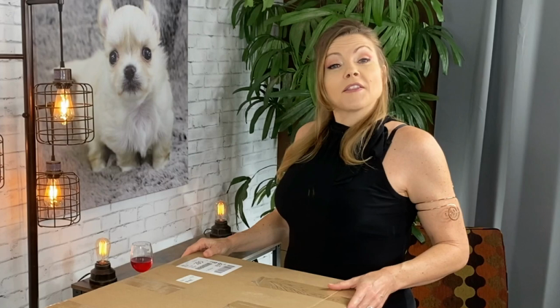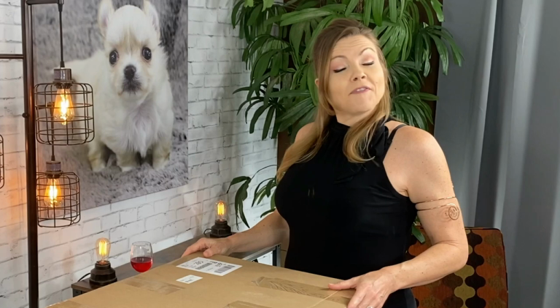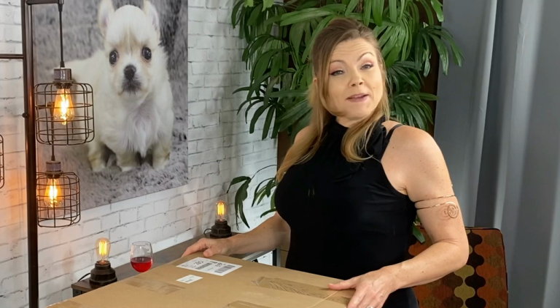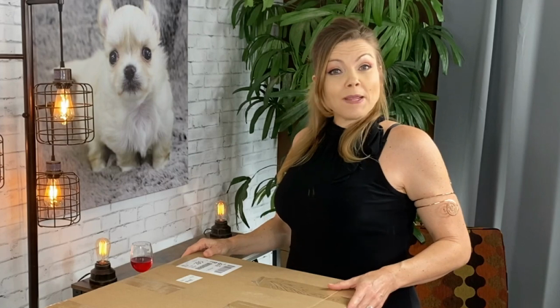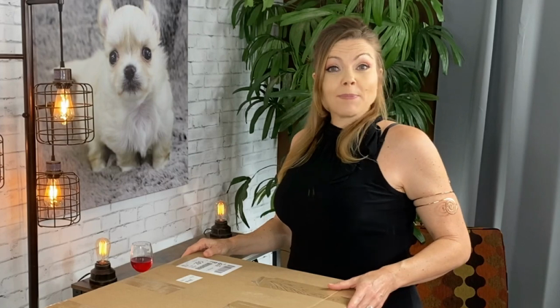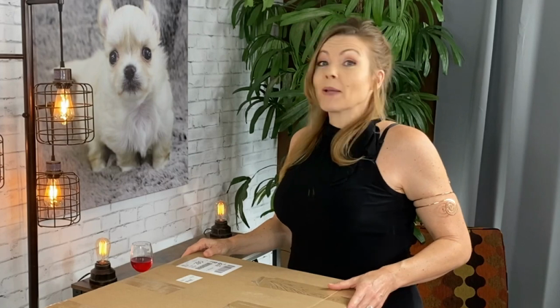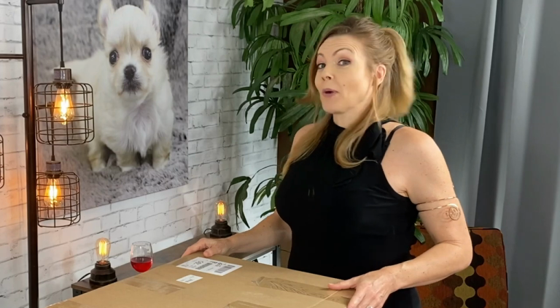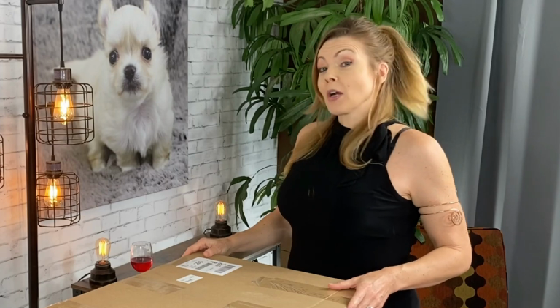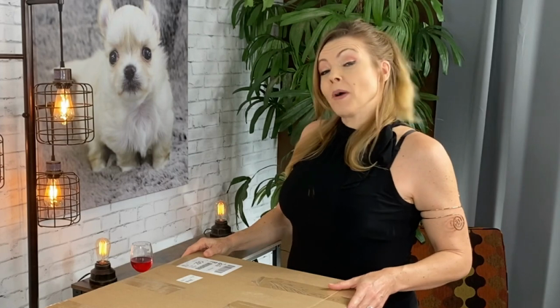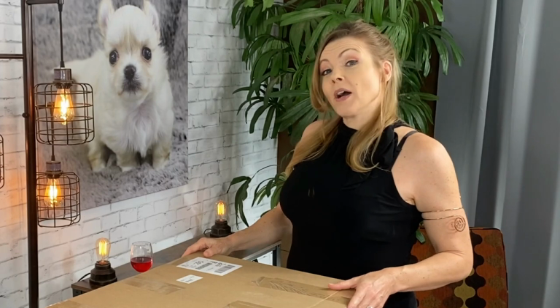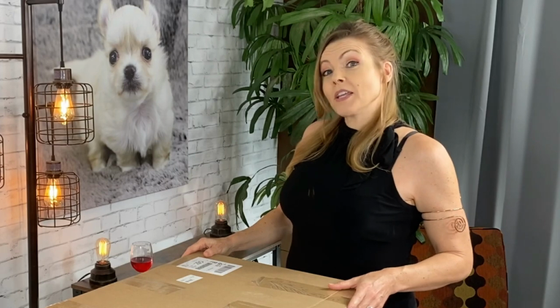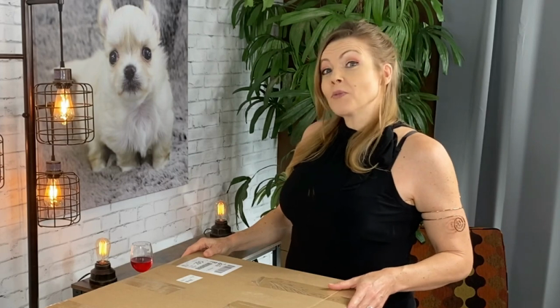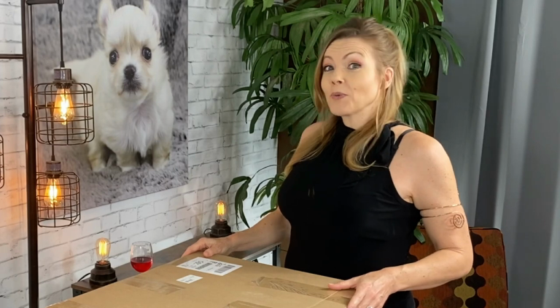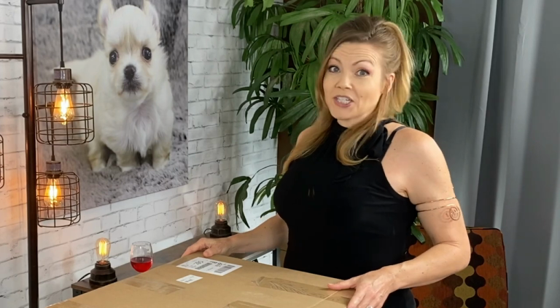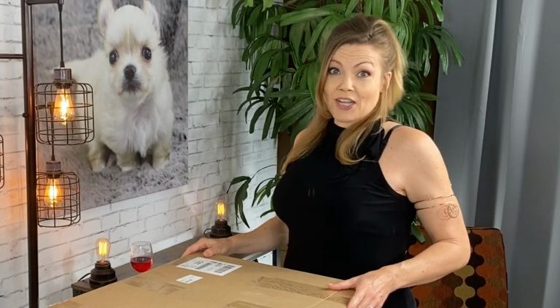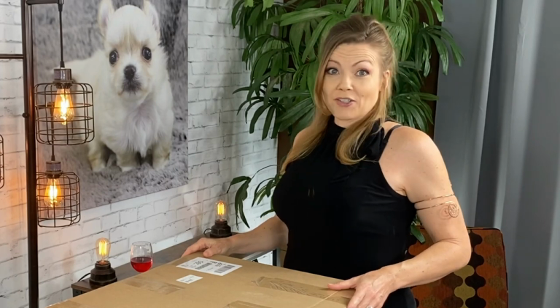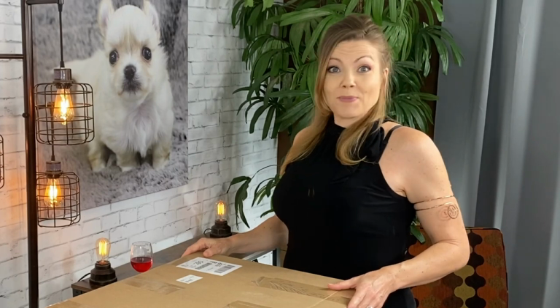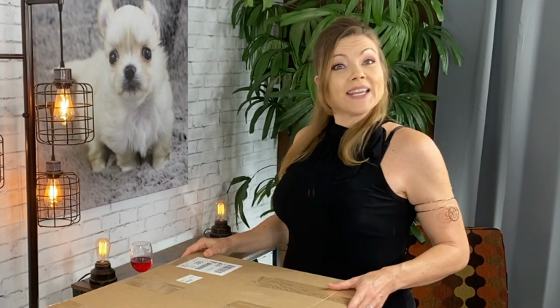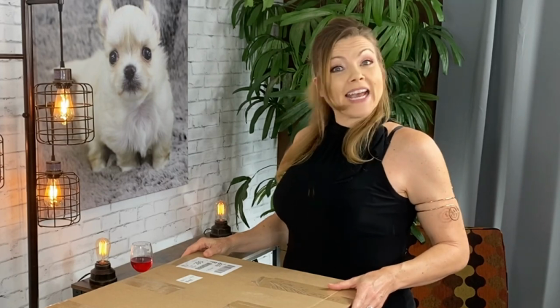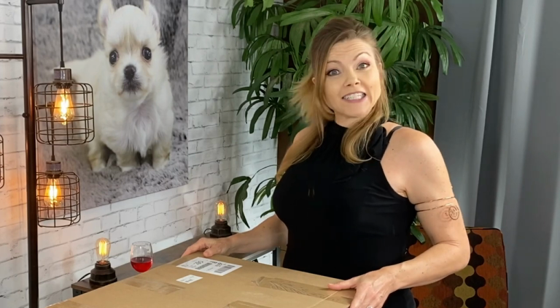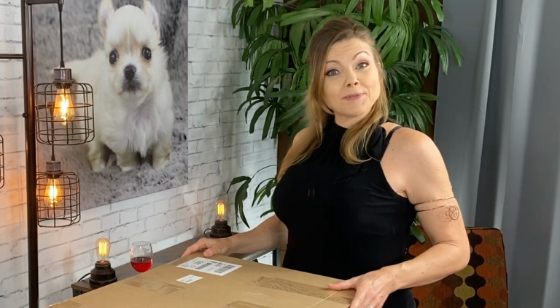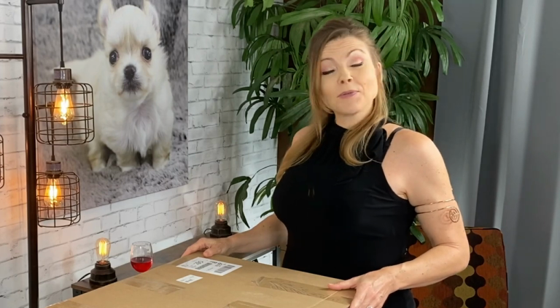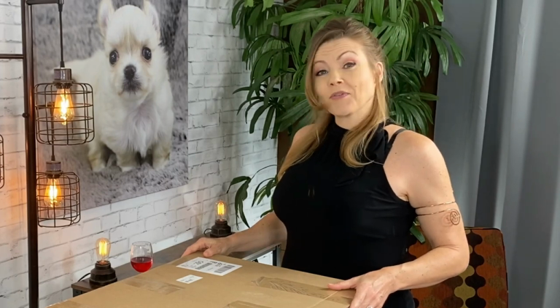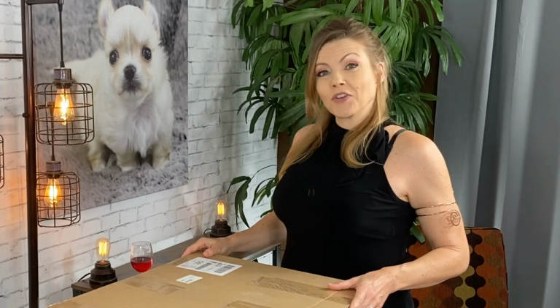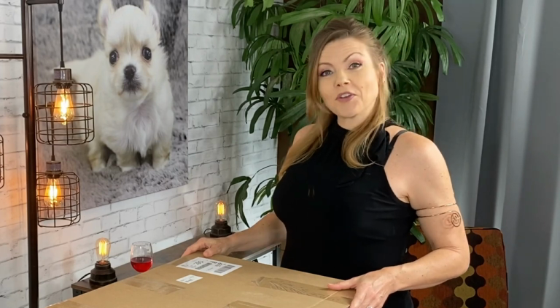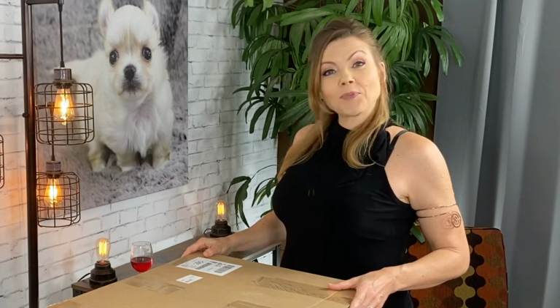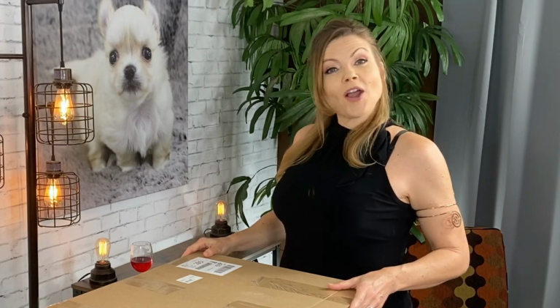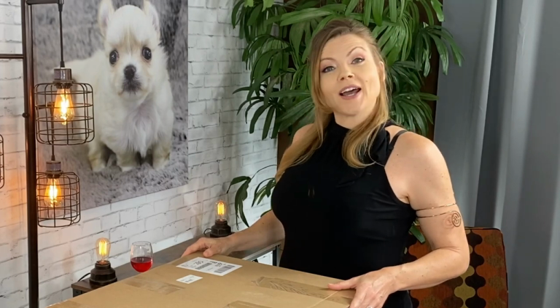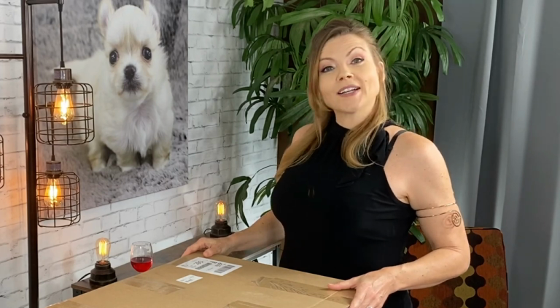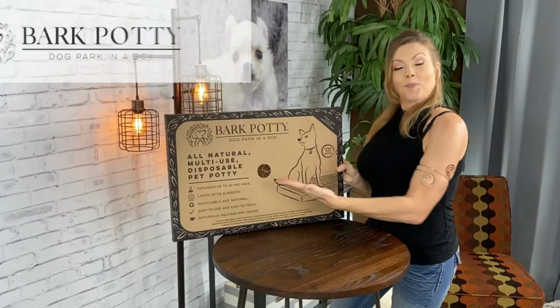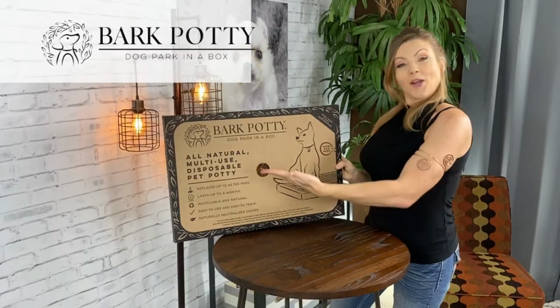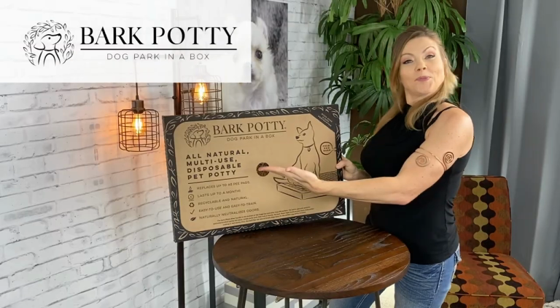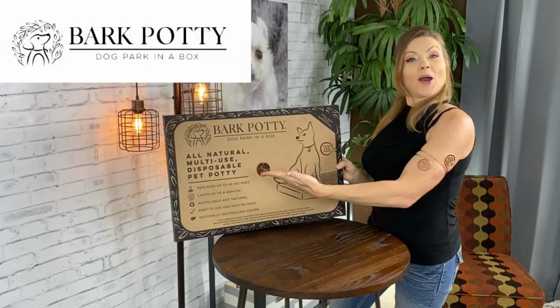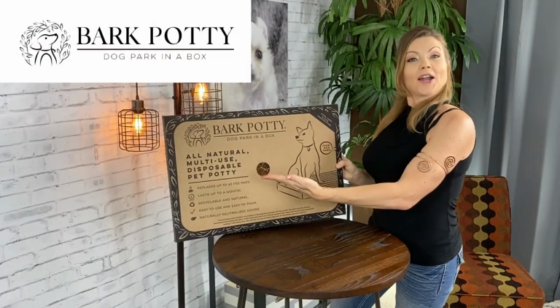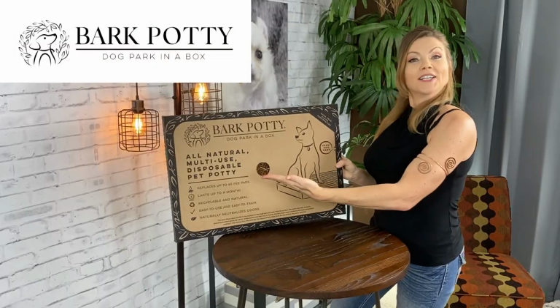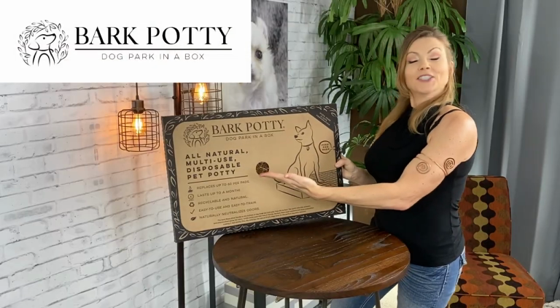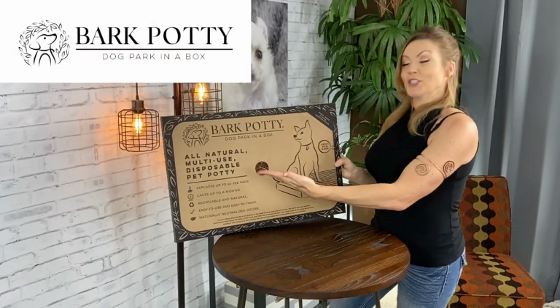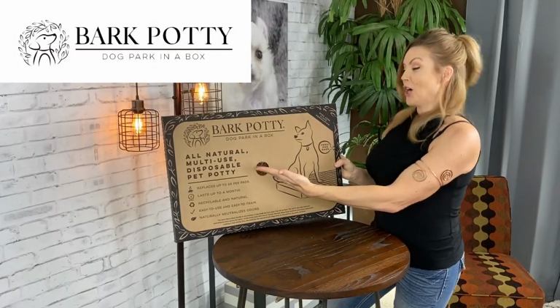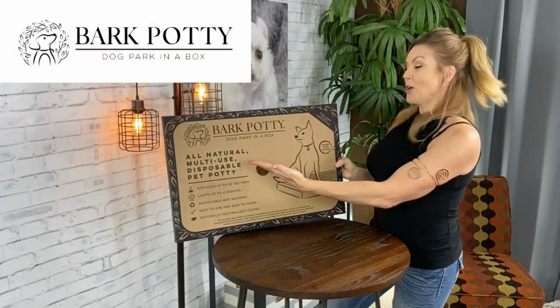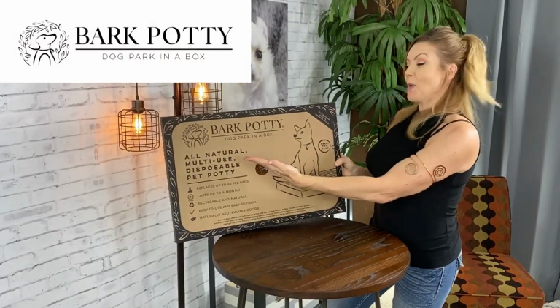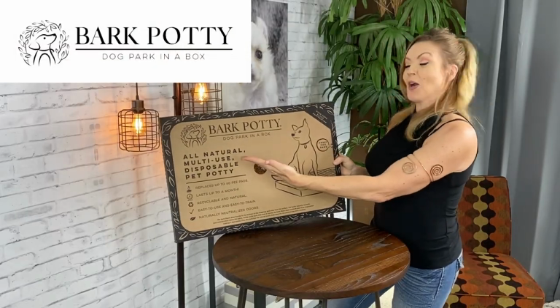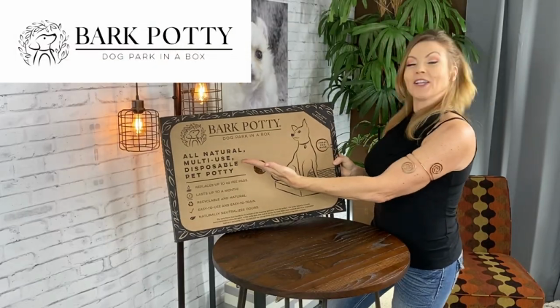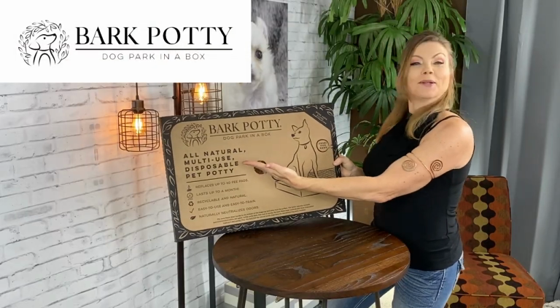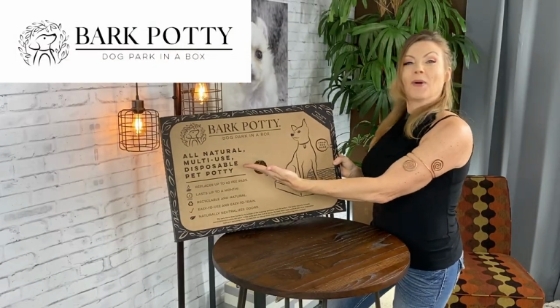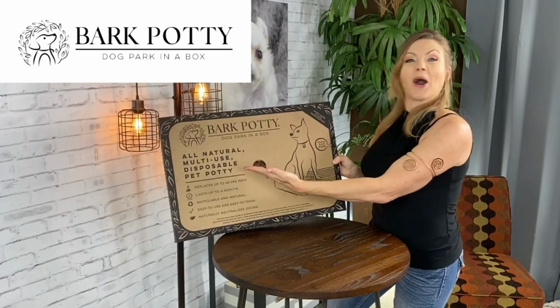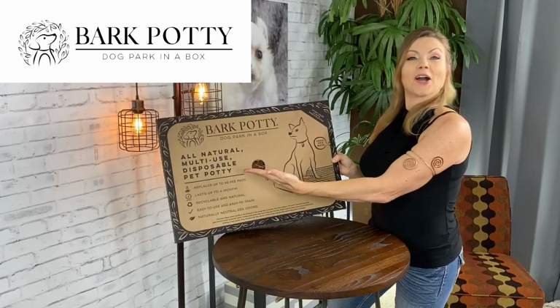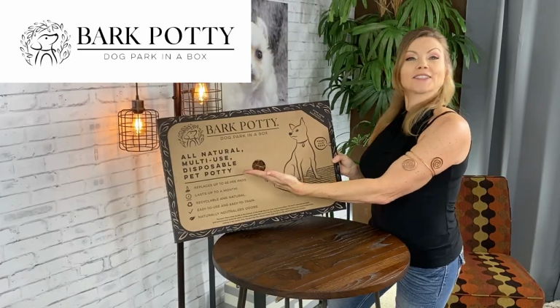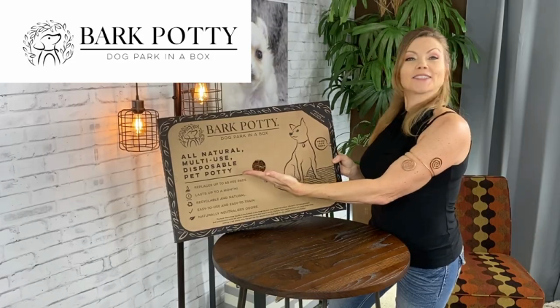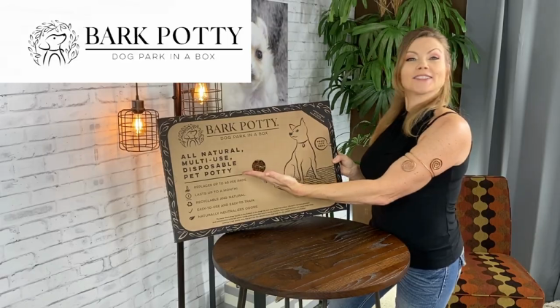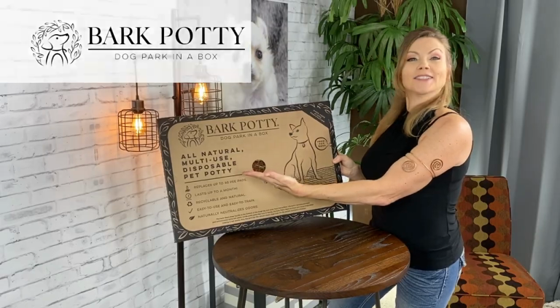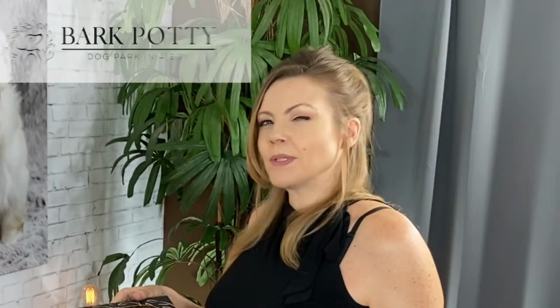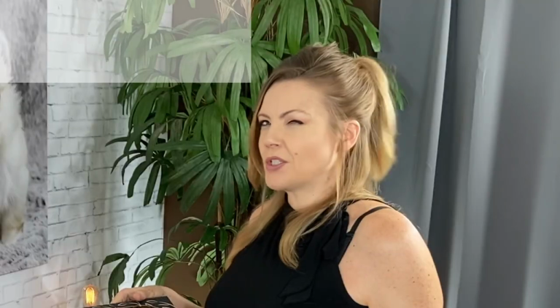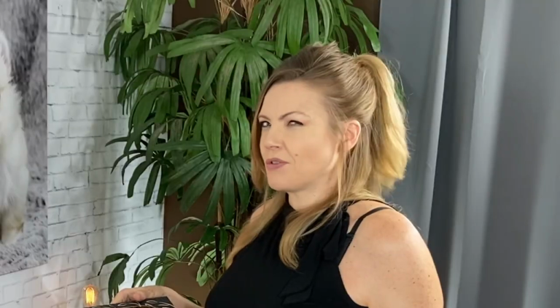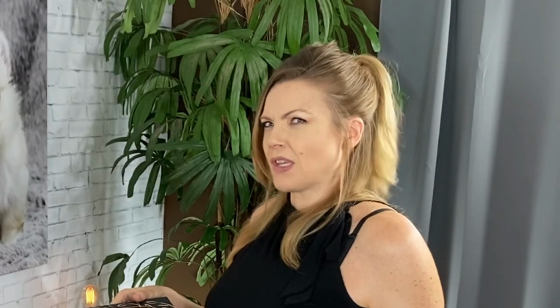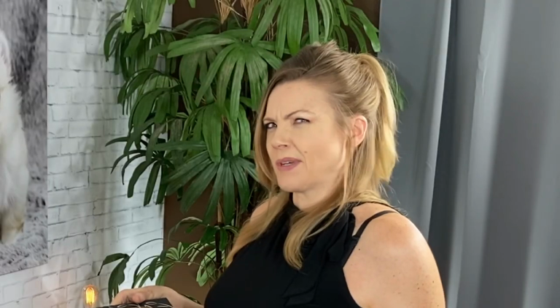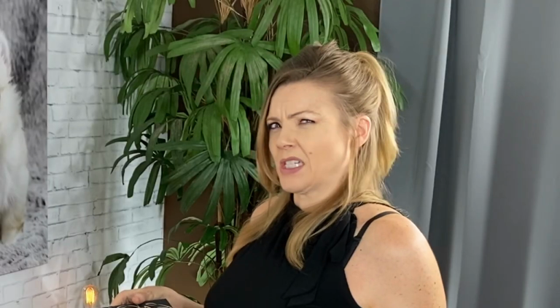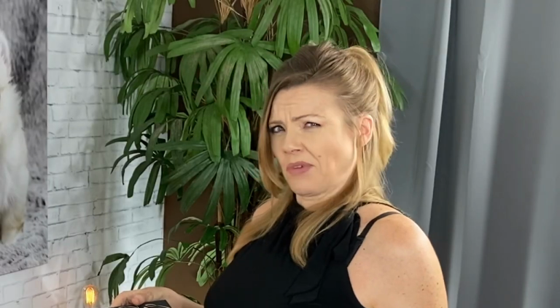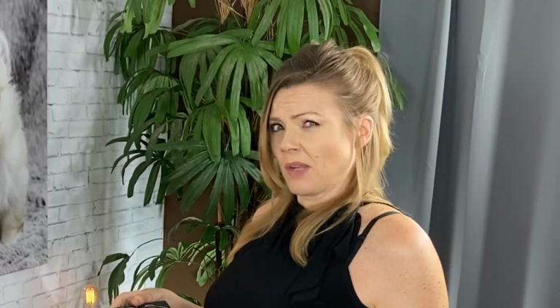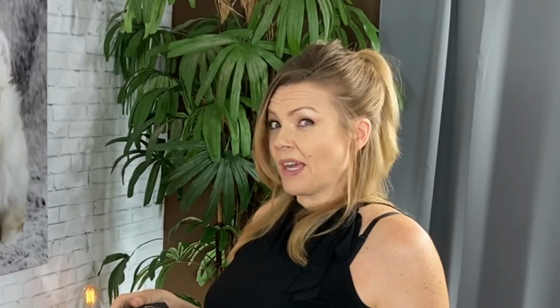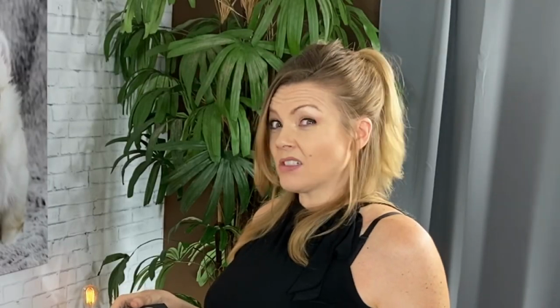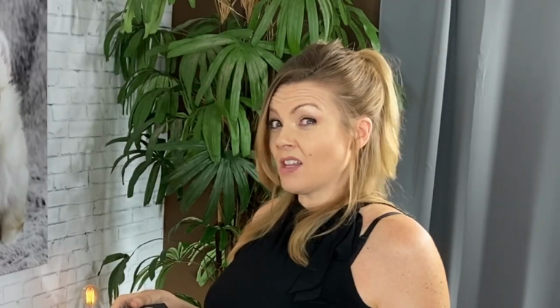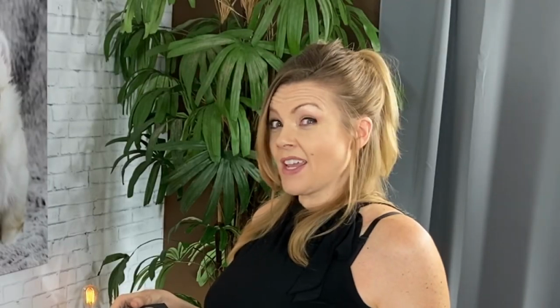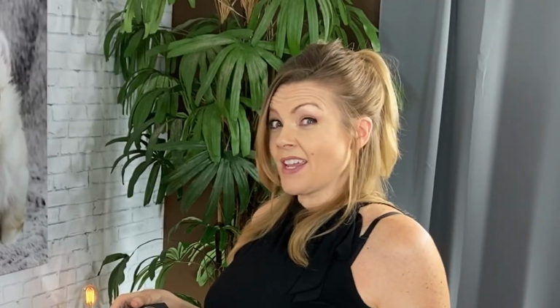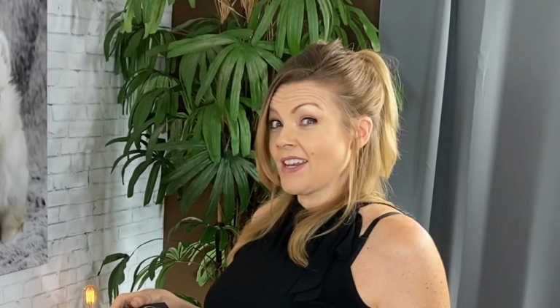The fine people at Bark Potty reached out to me and asked me to review their product. Bark Potty — dog park in a box. But do you think my sweetie pies will like it?